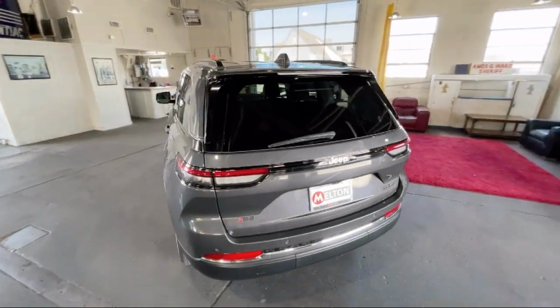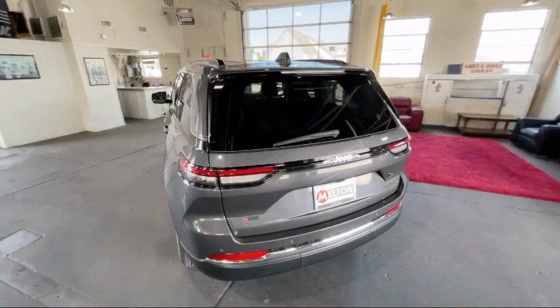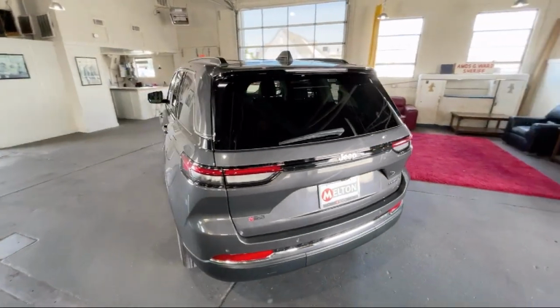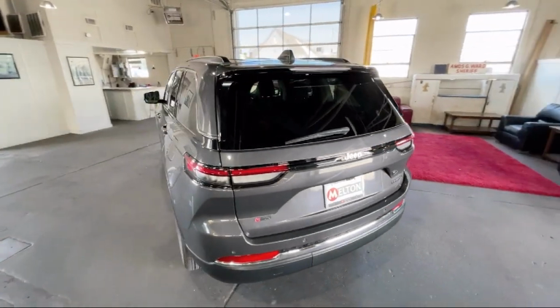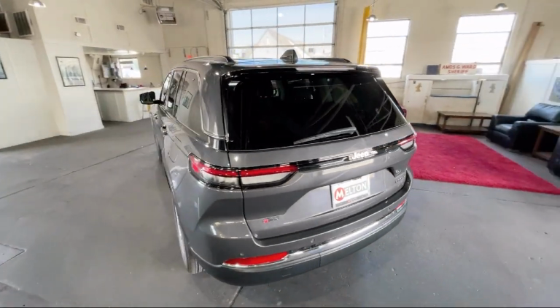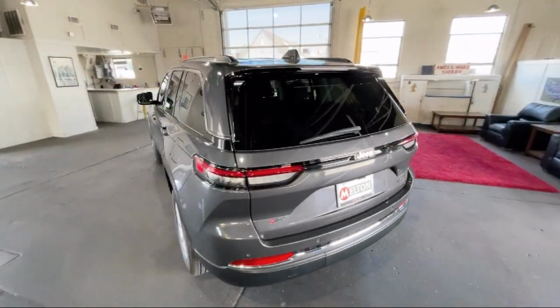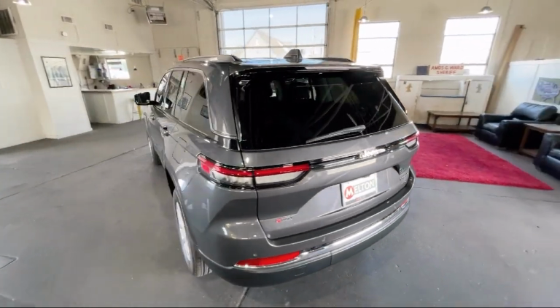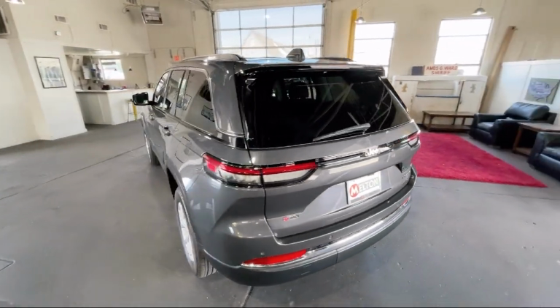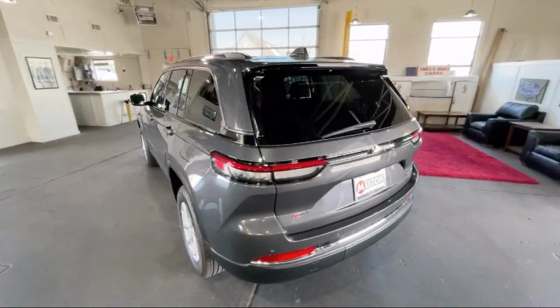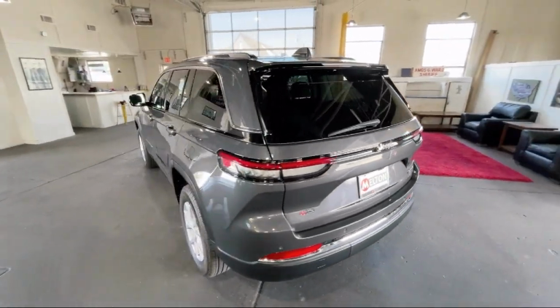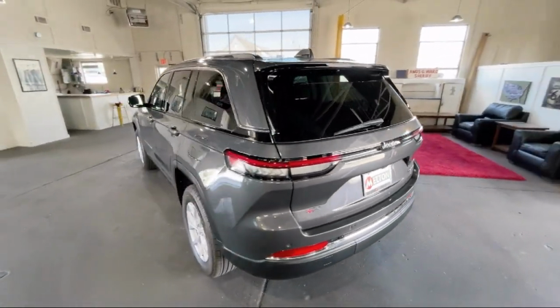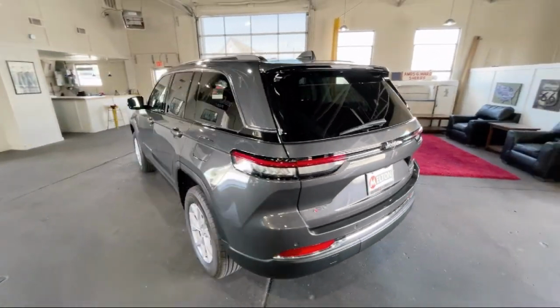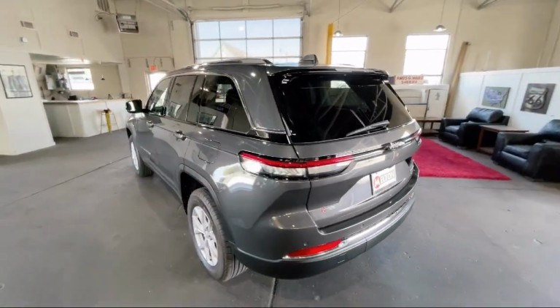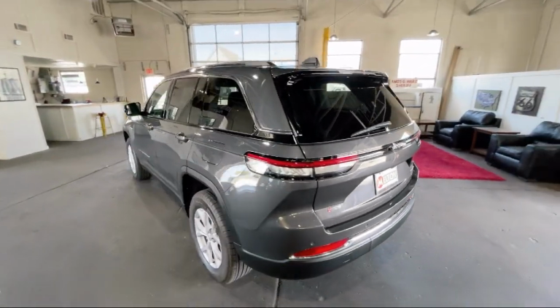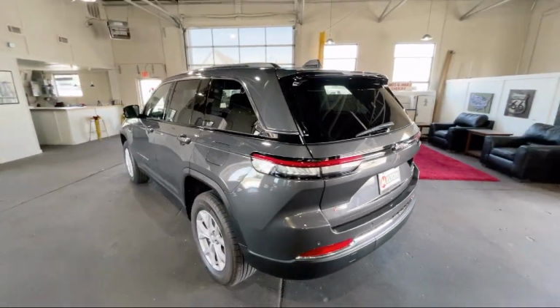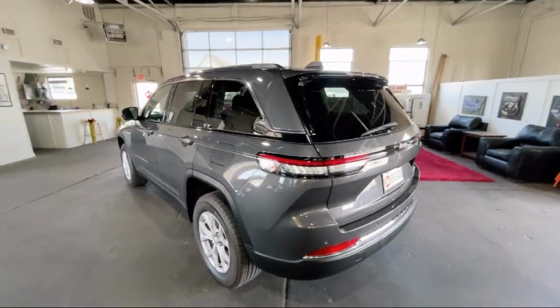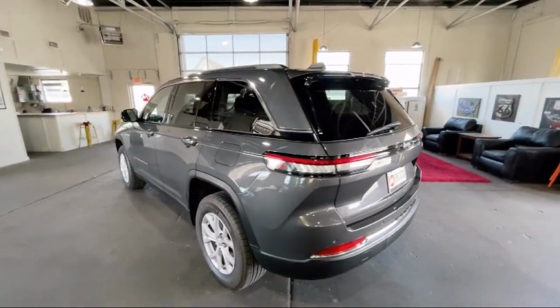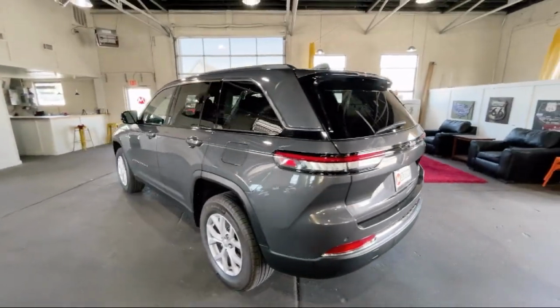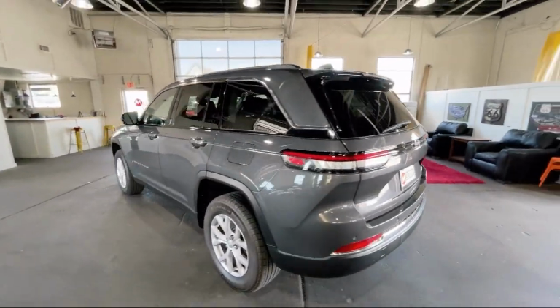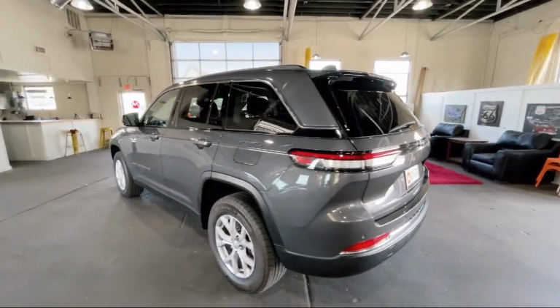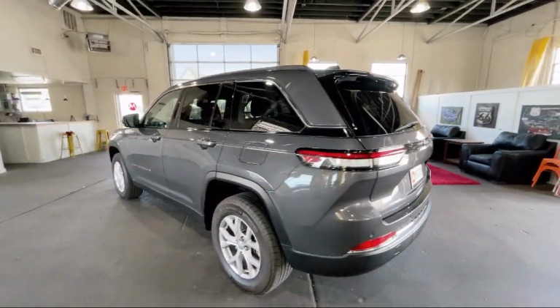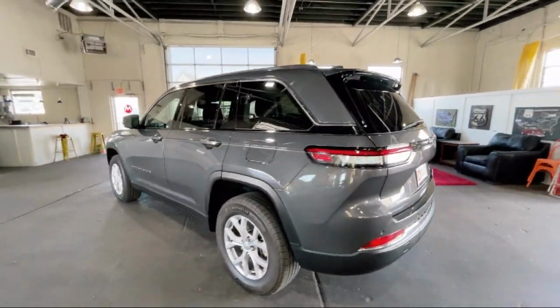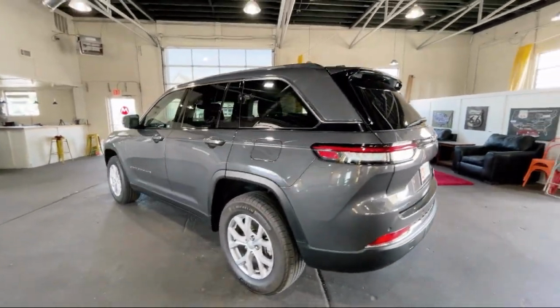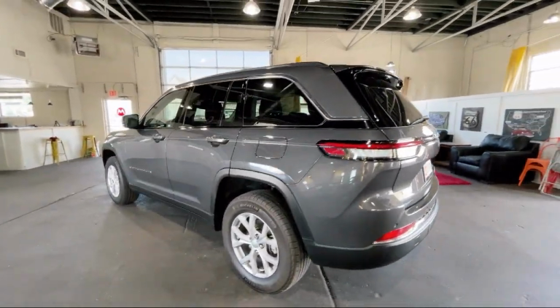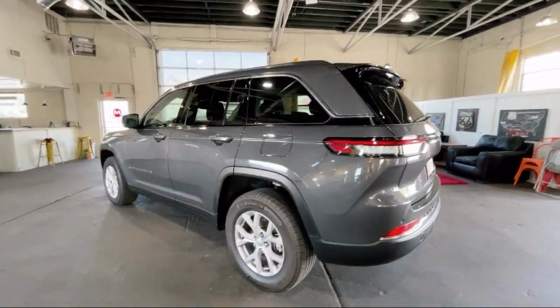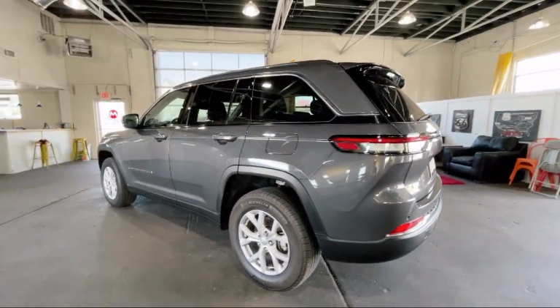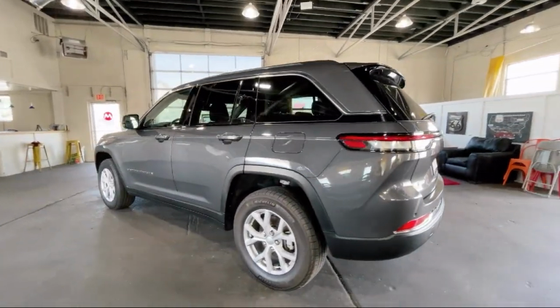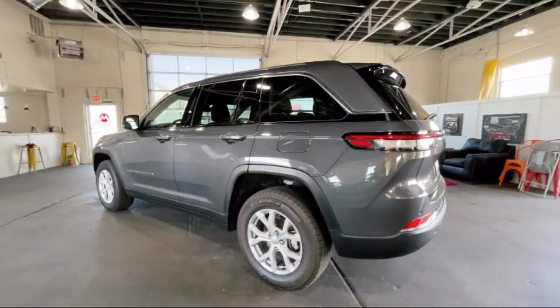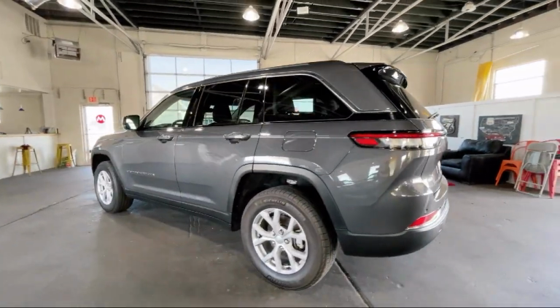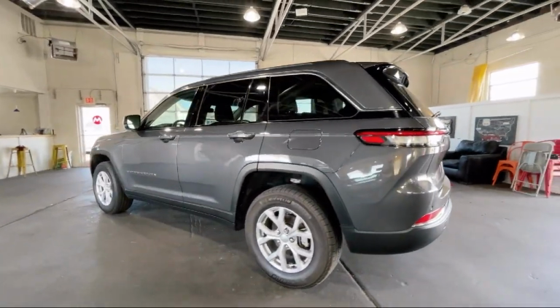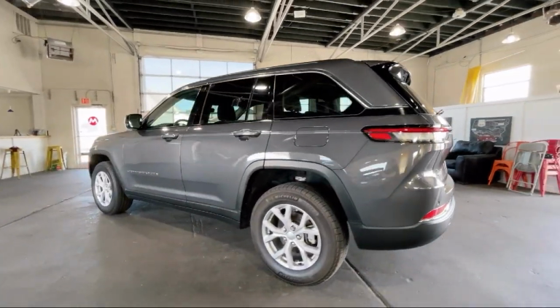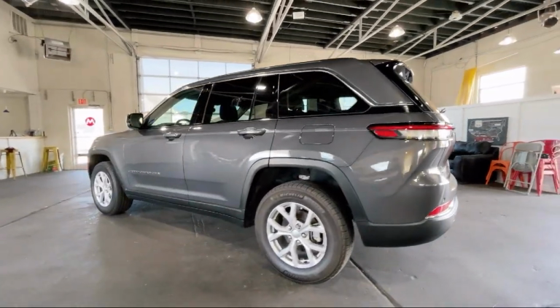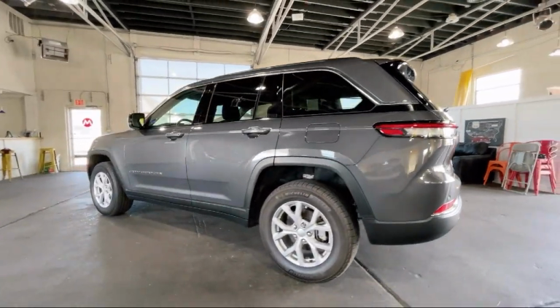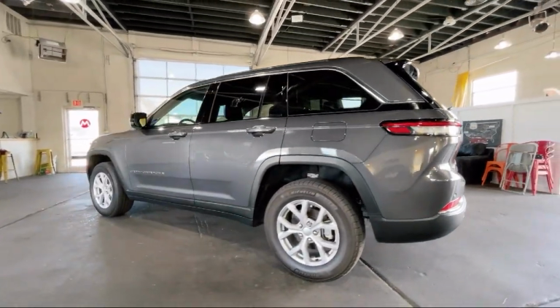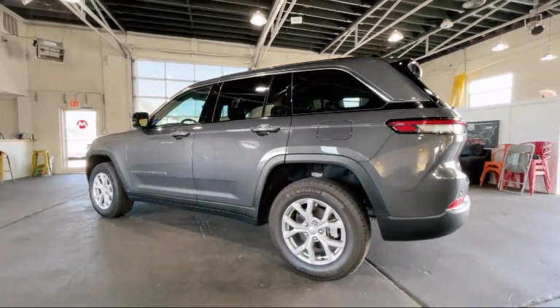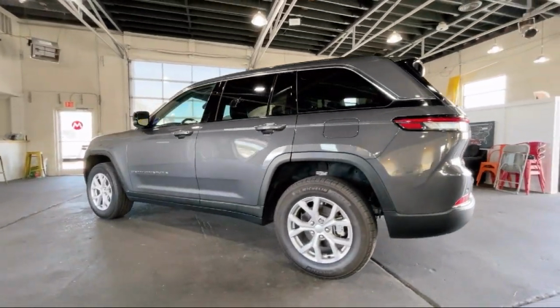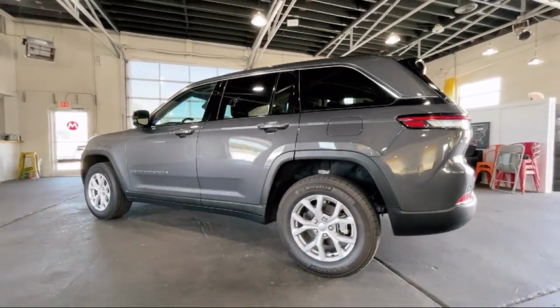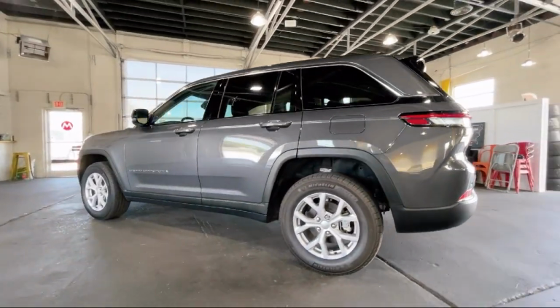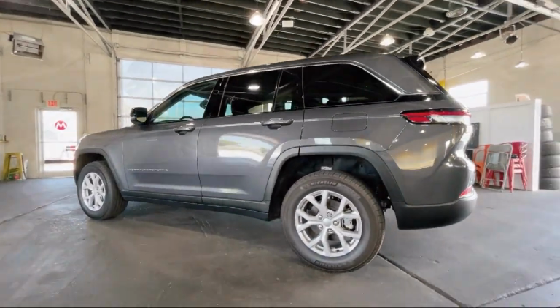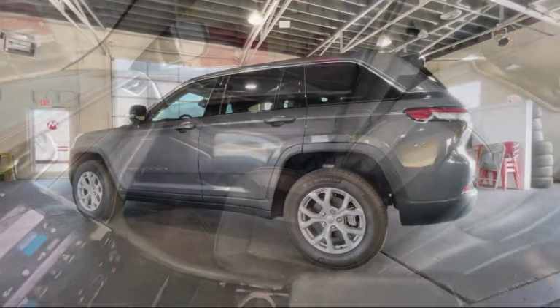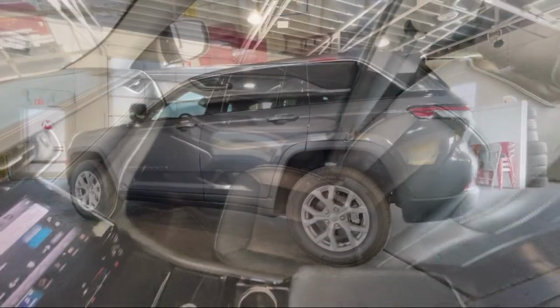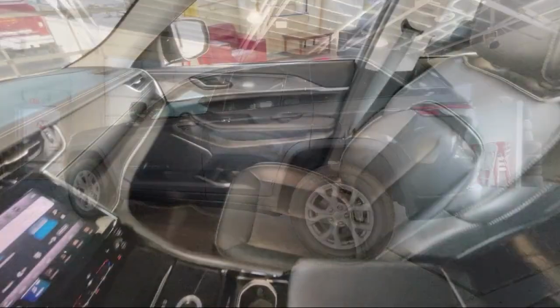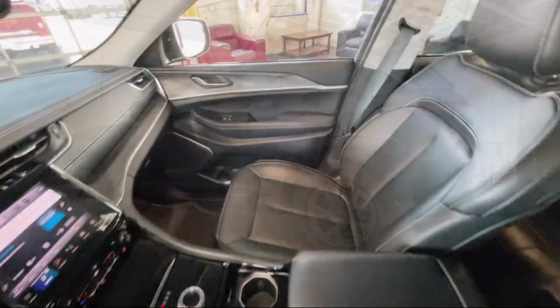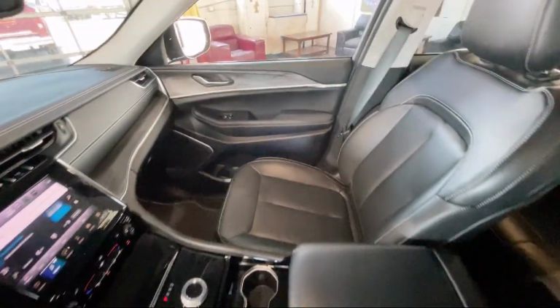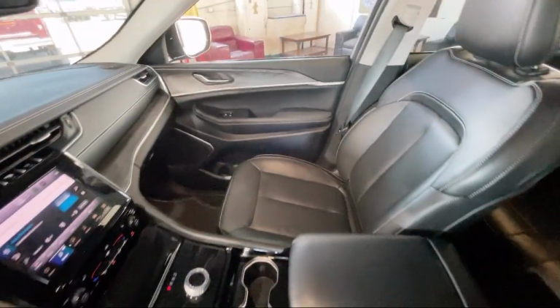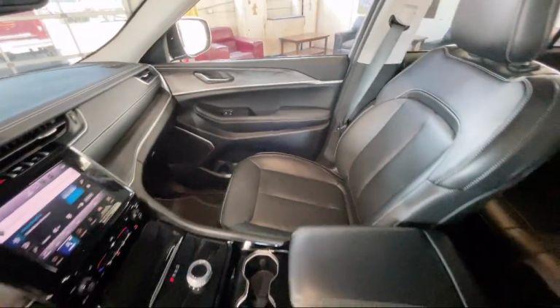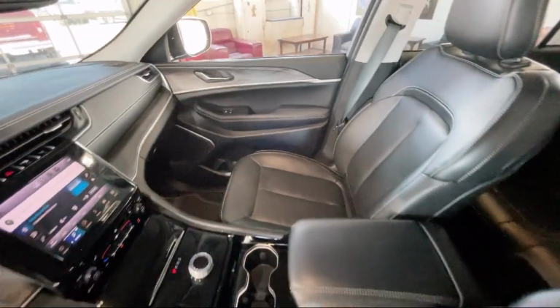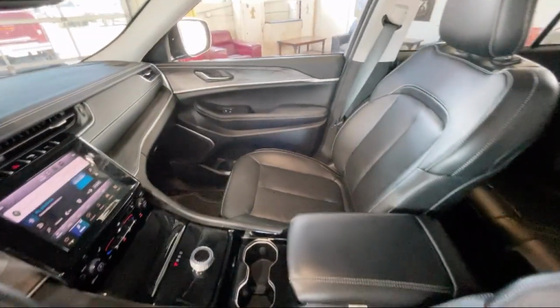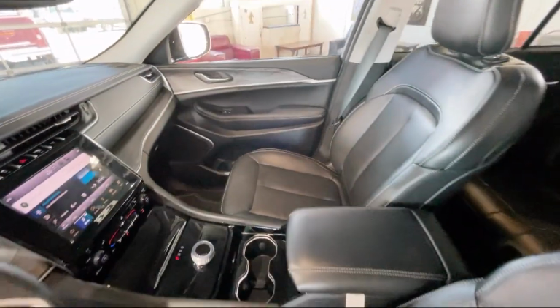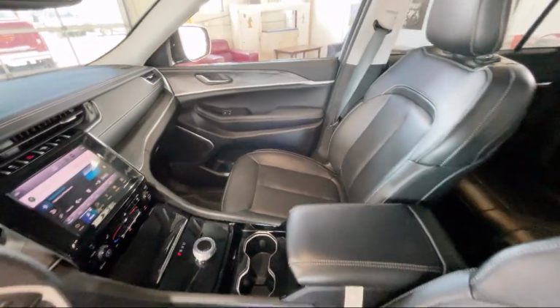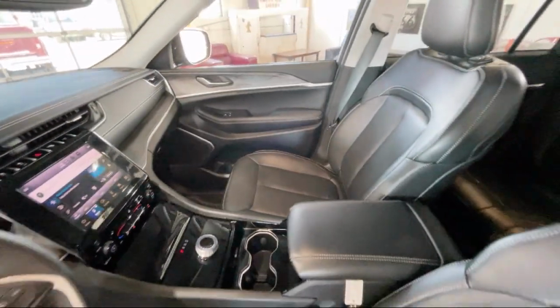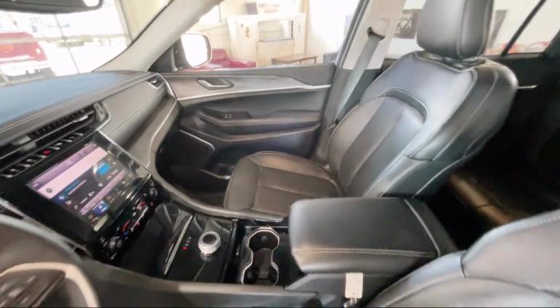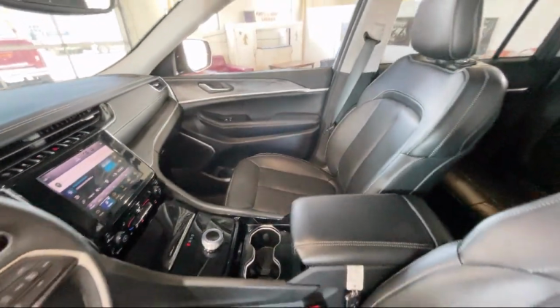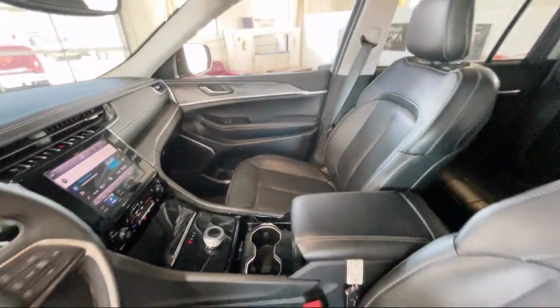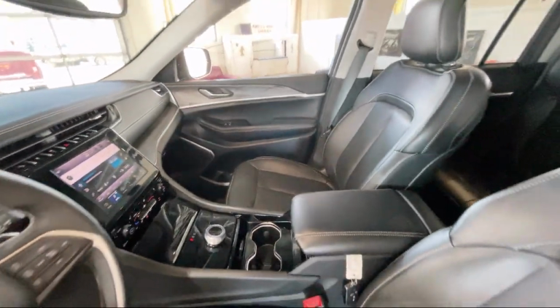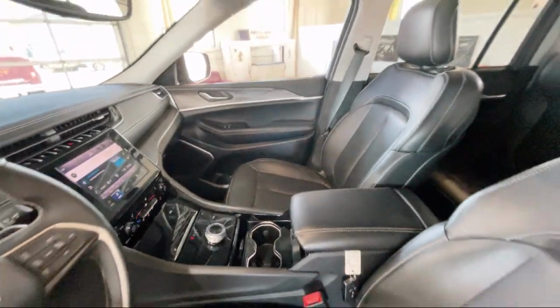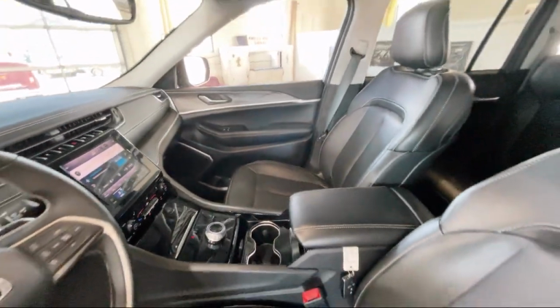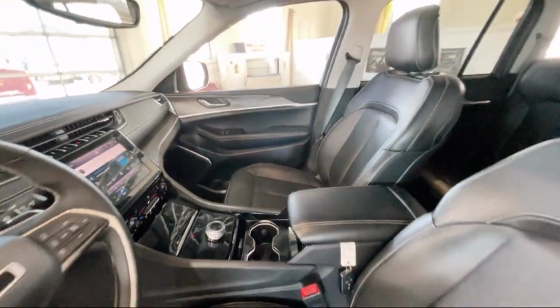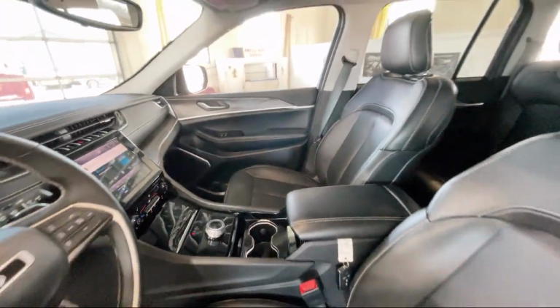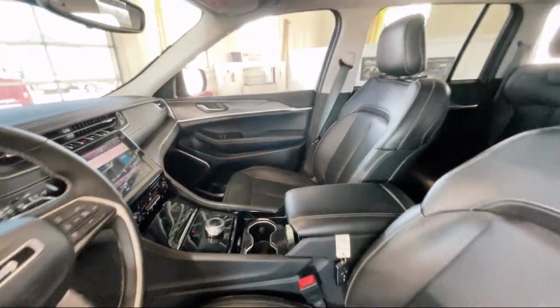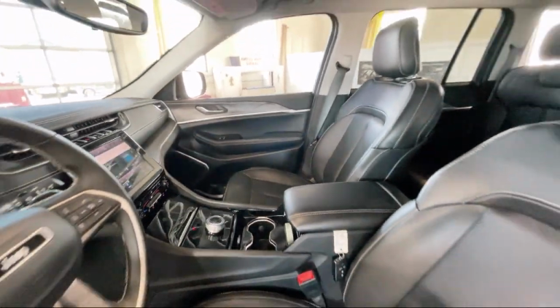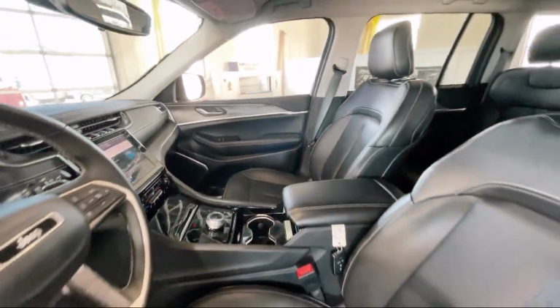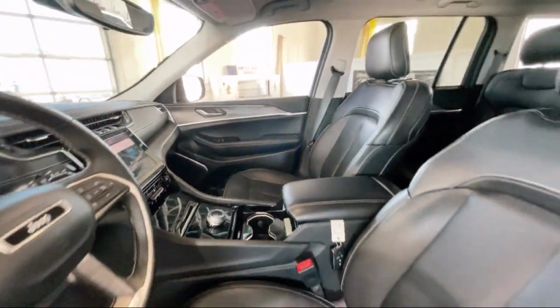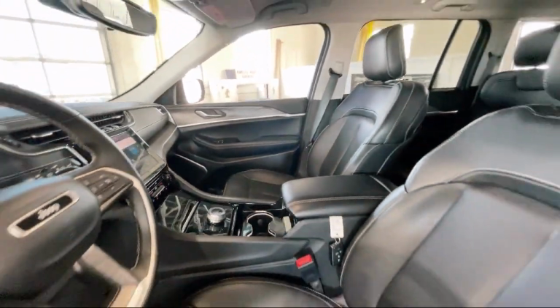It also features a roof rack, heated front seats, keyless entry, and has less than 45,000 miles on the odometer.